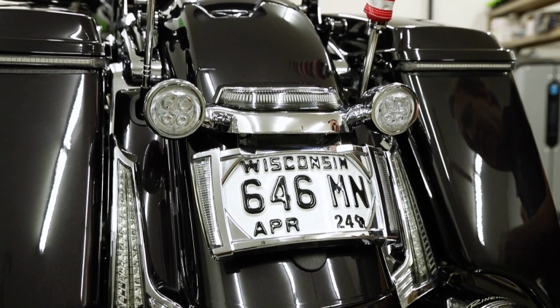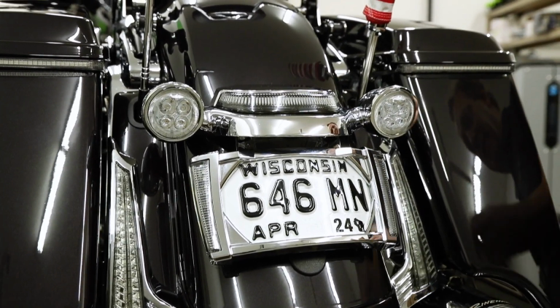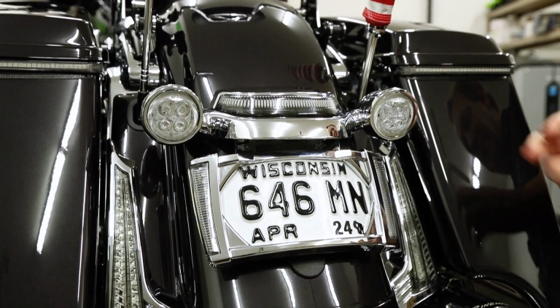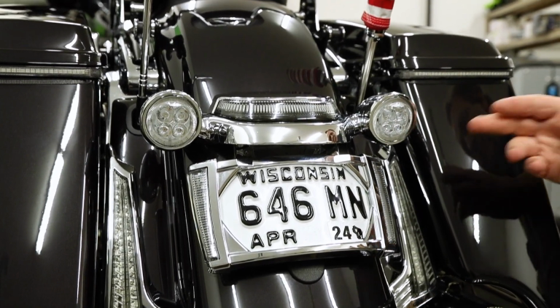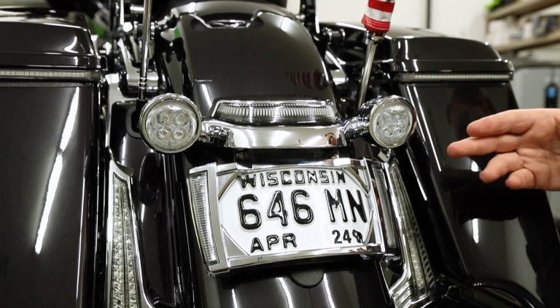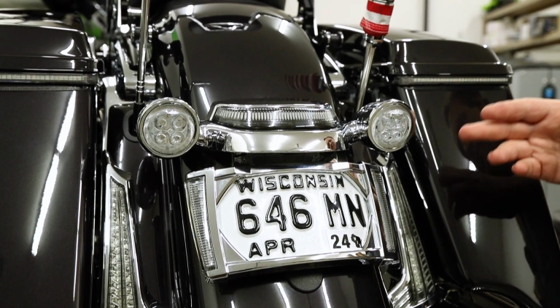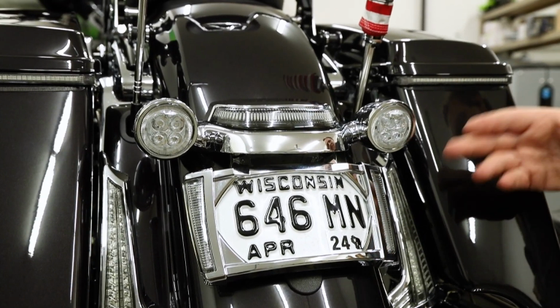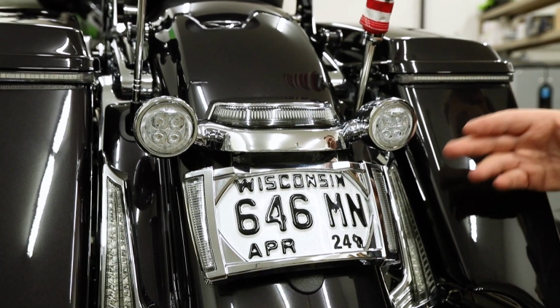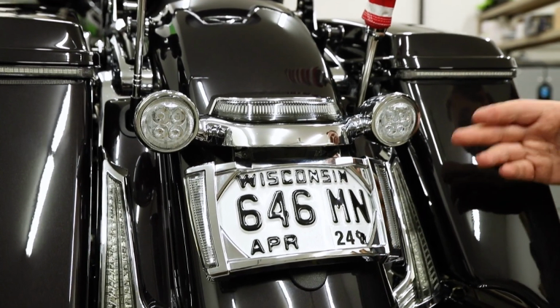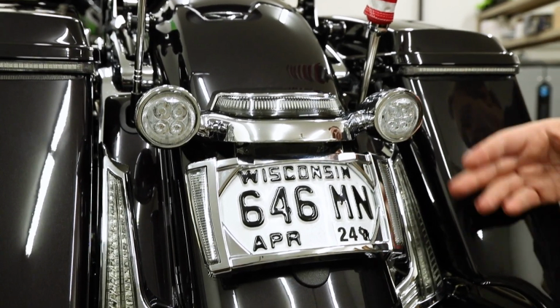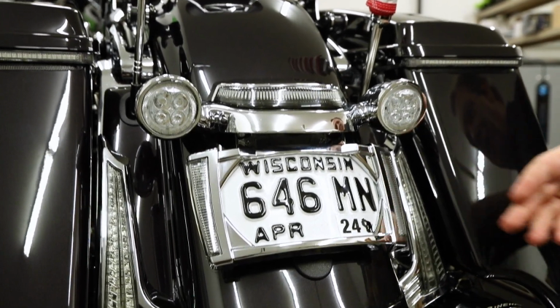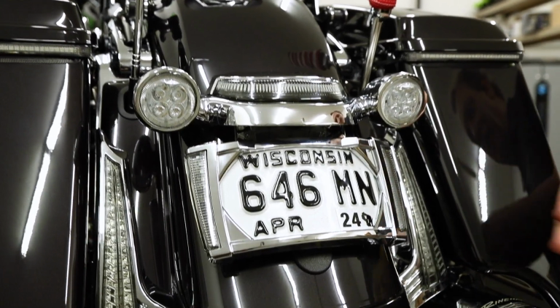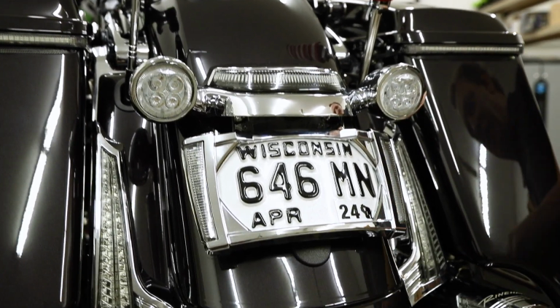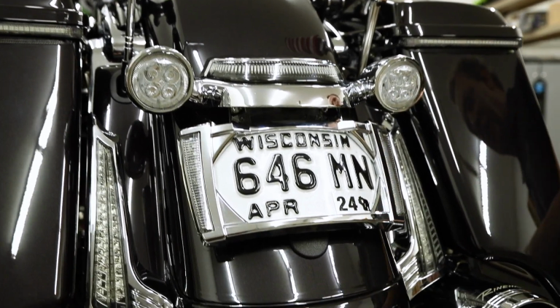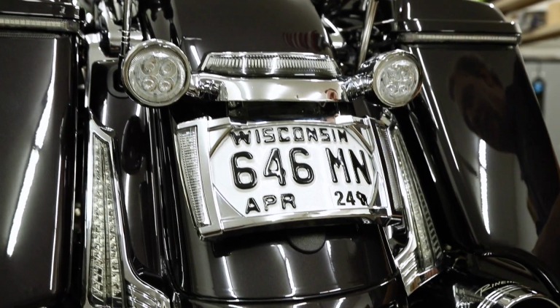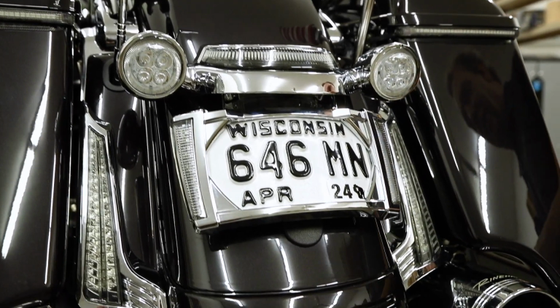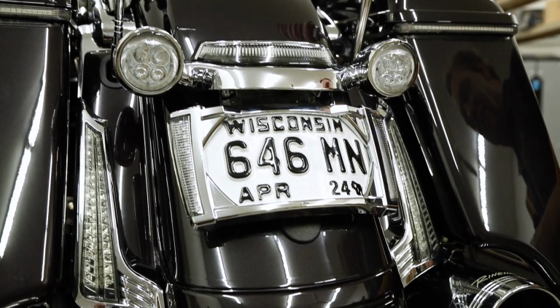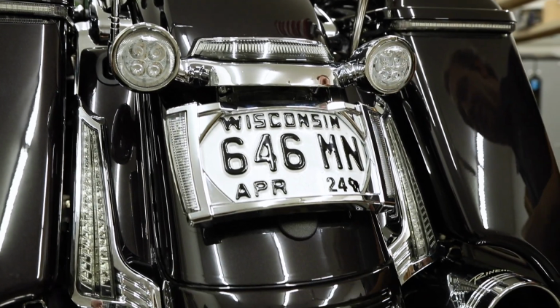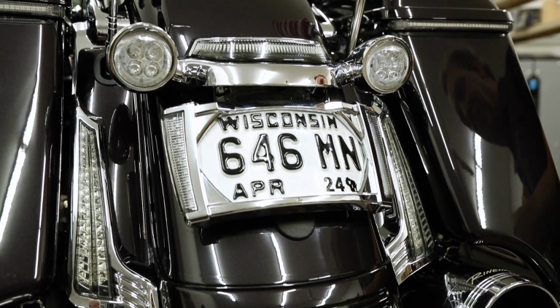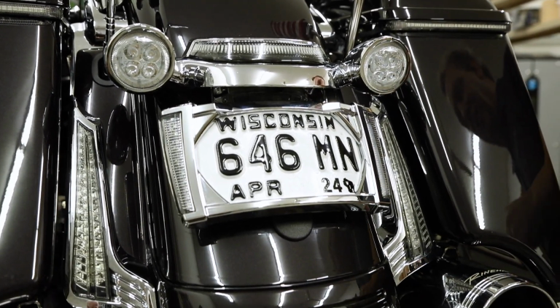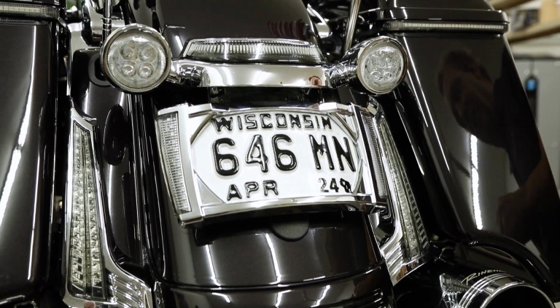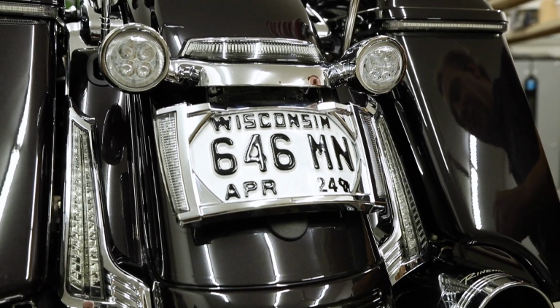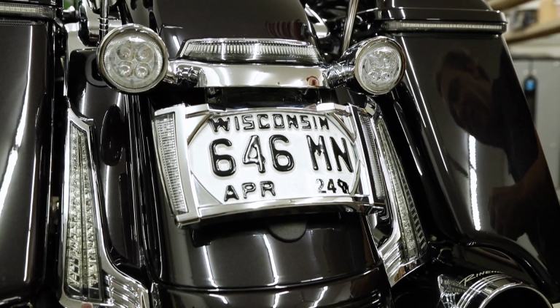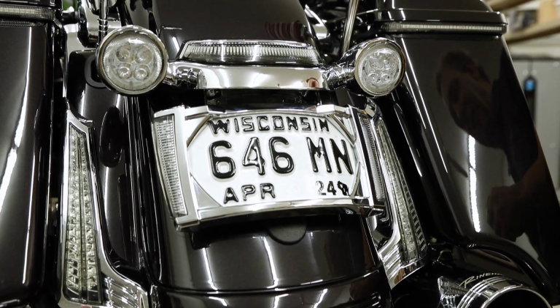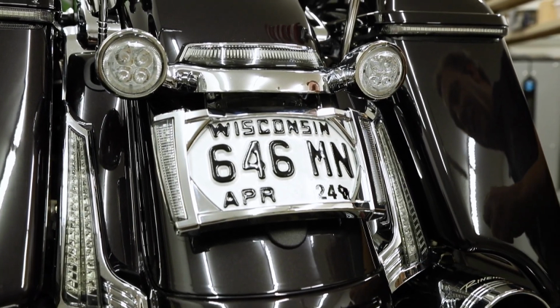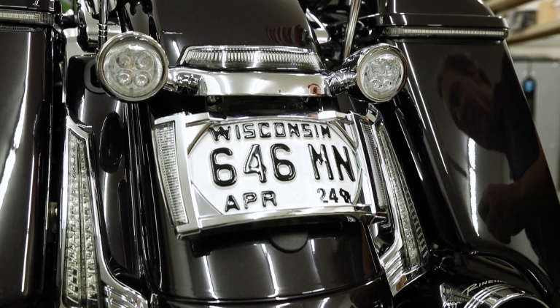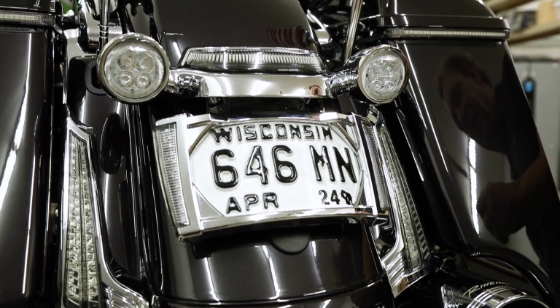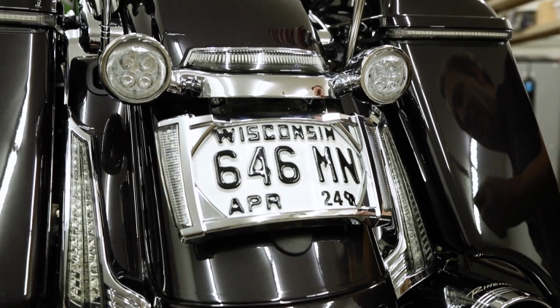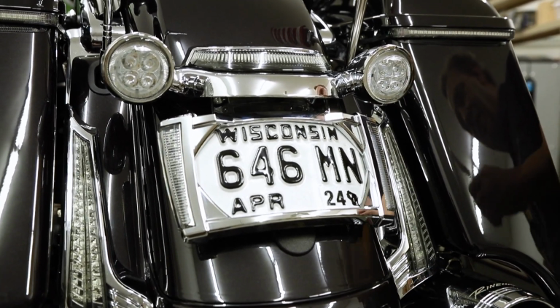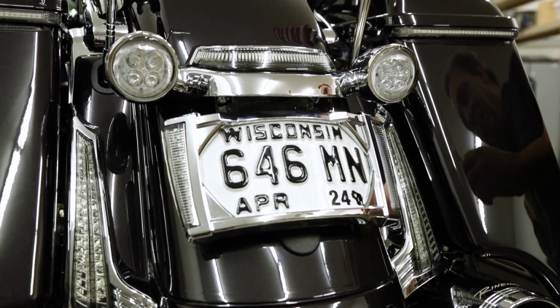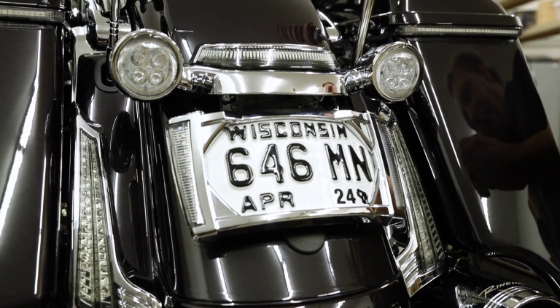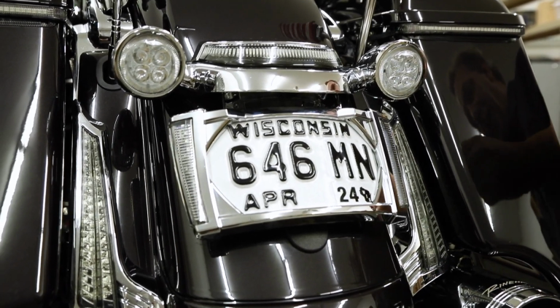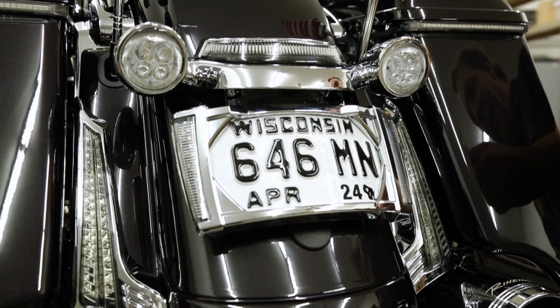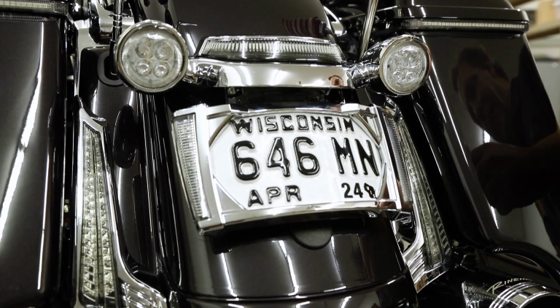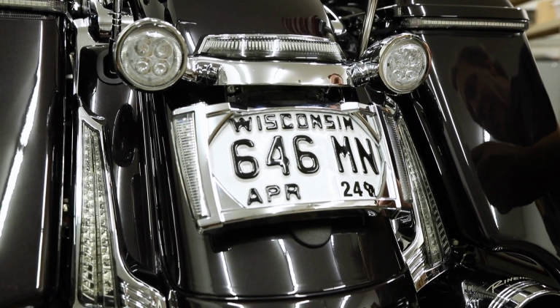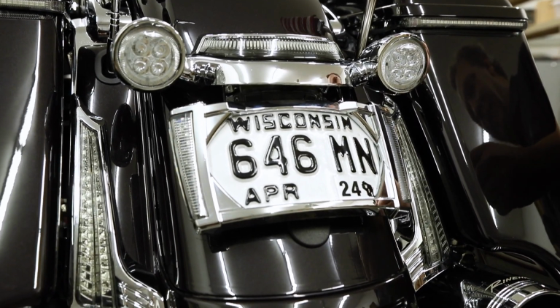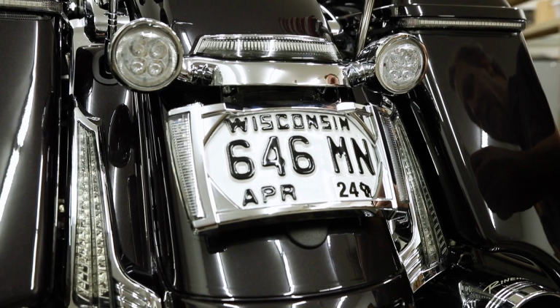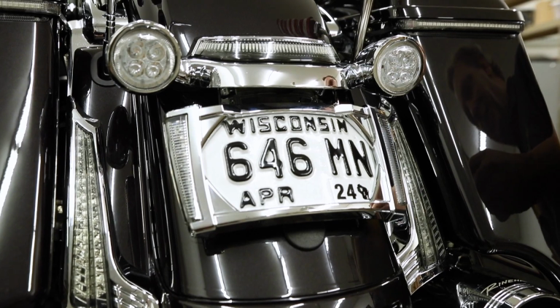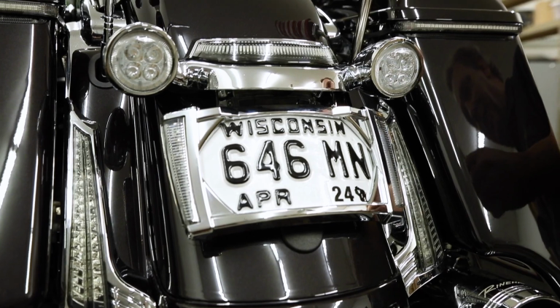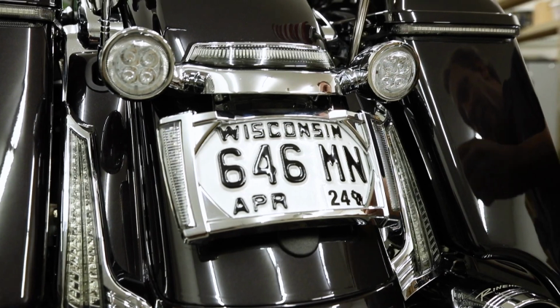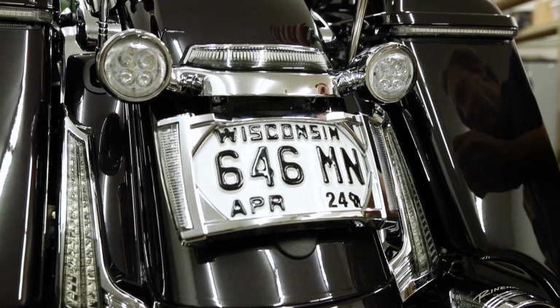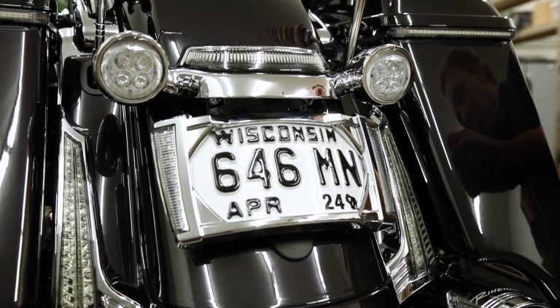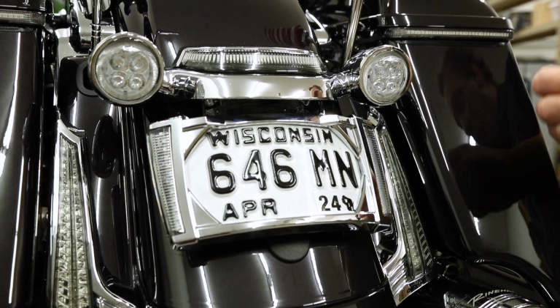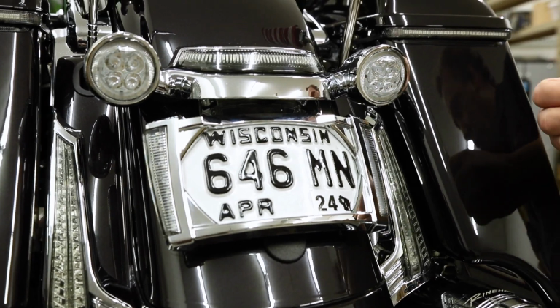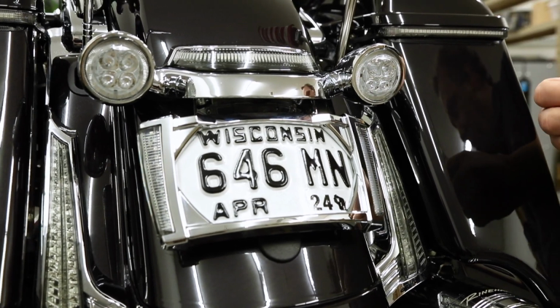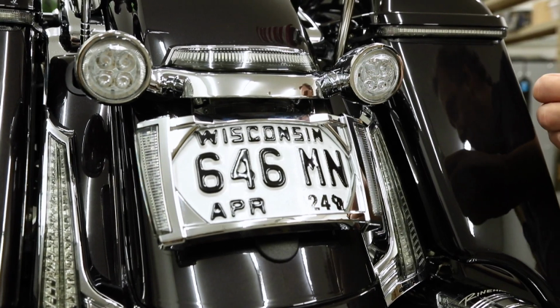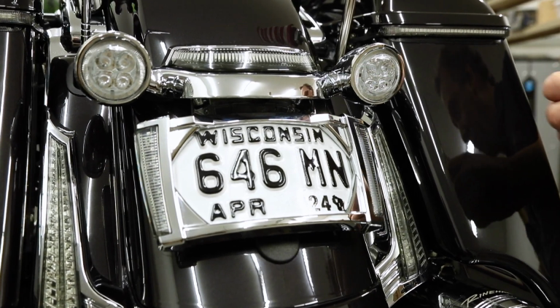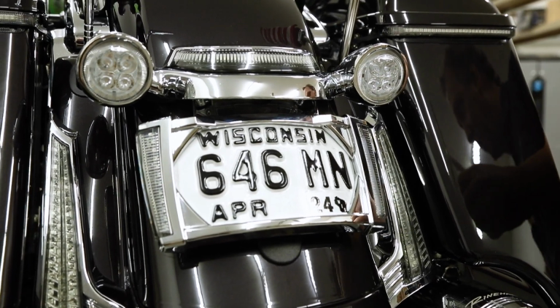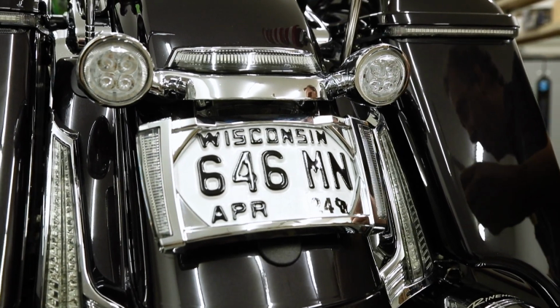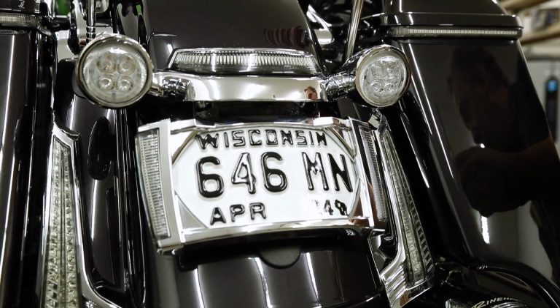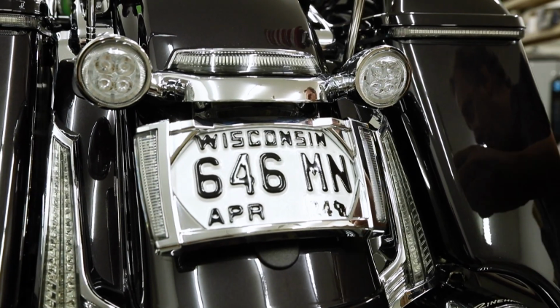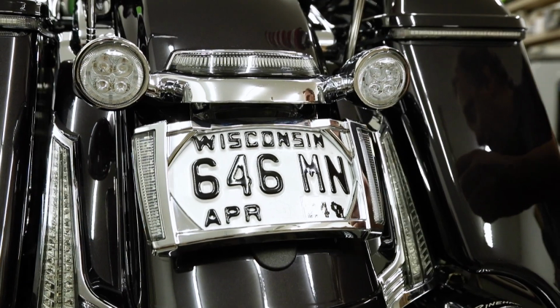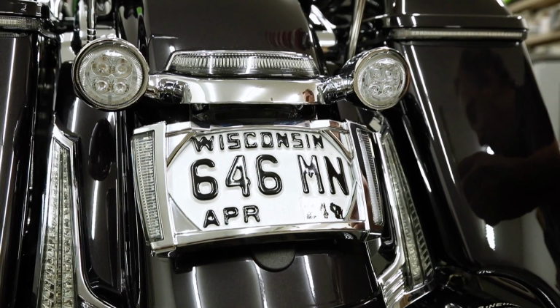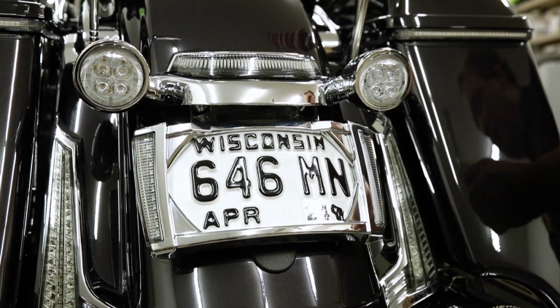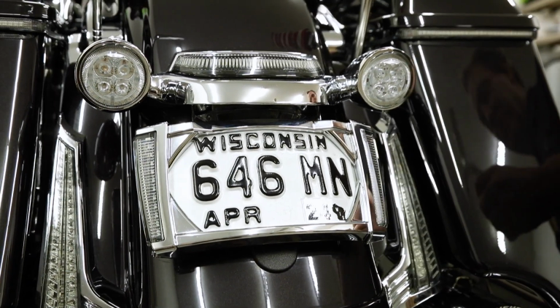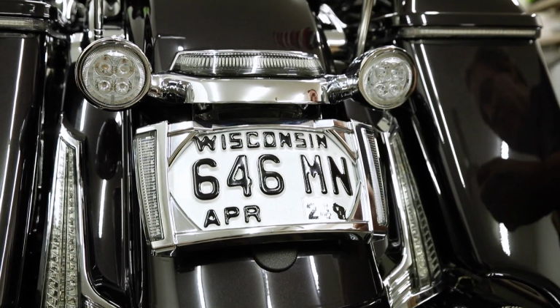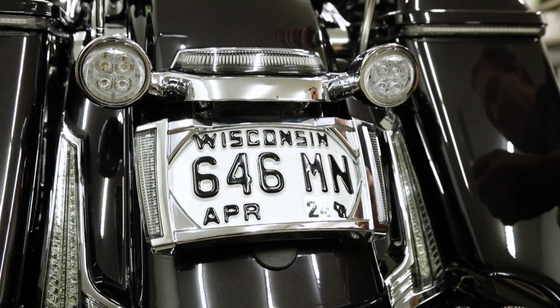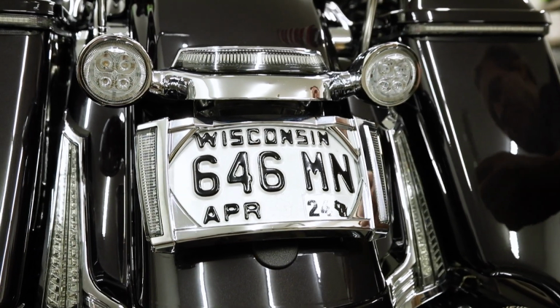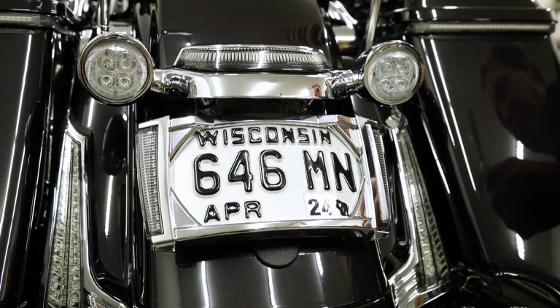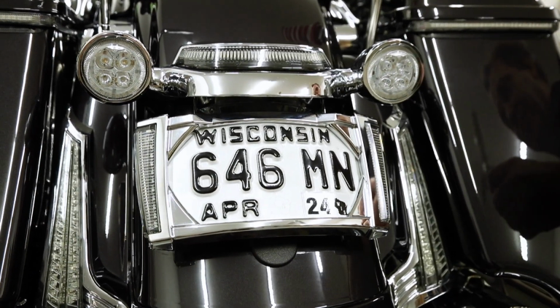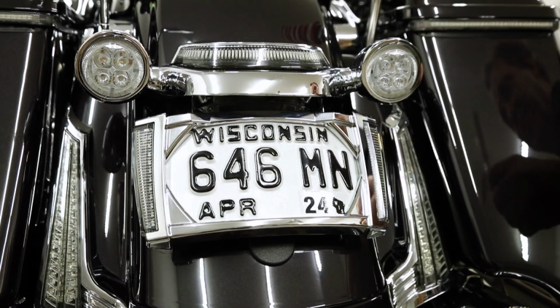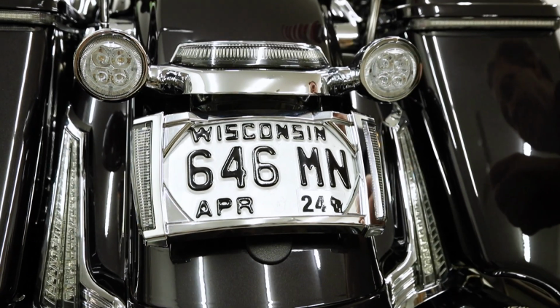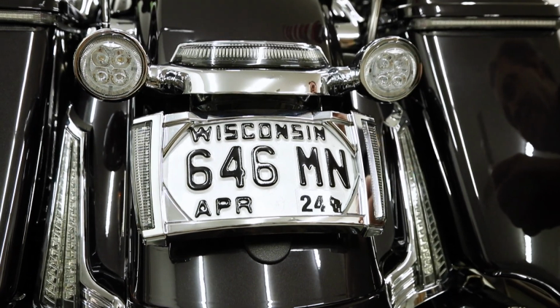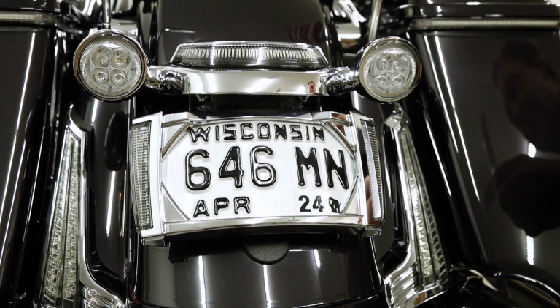It's run-turn-brake. It's available in black or chrome, with red or smoked lenses.